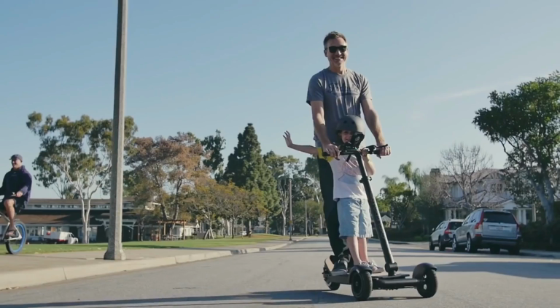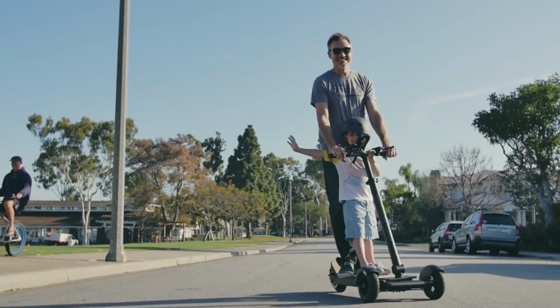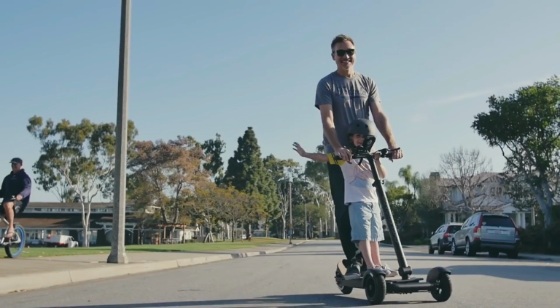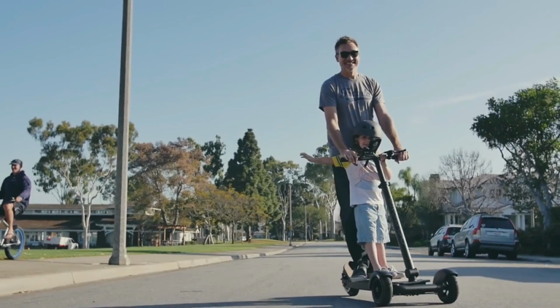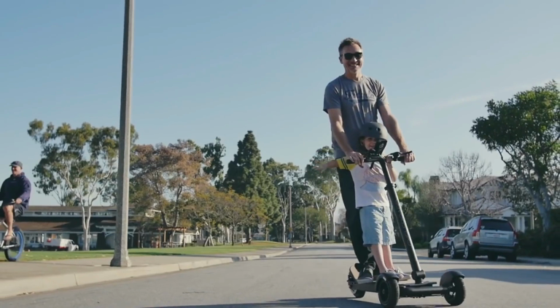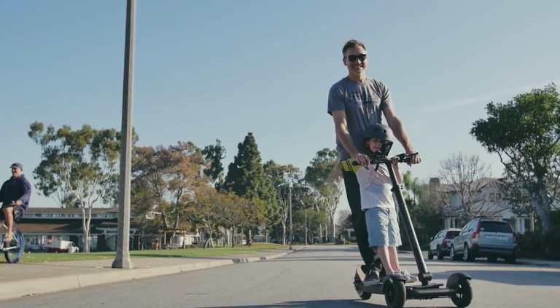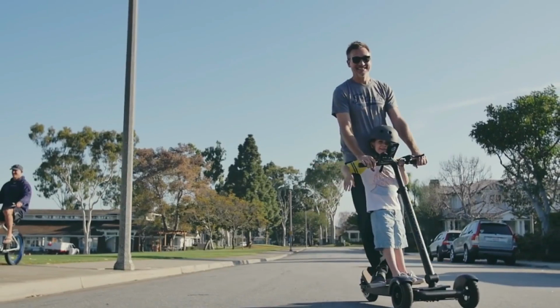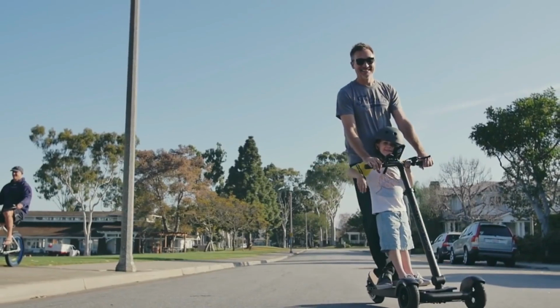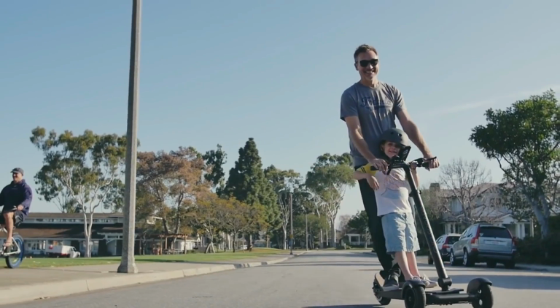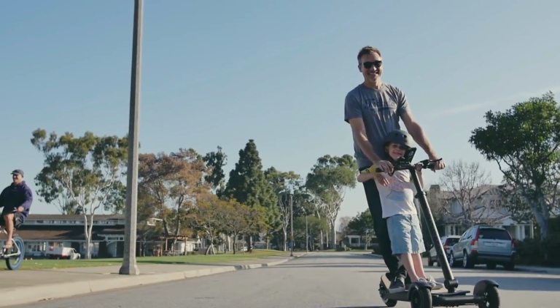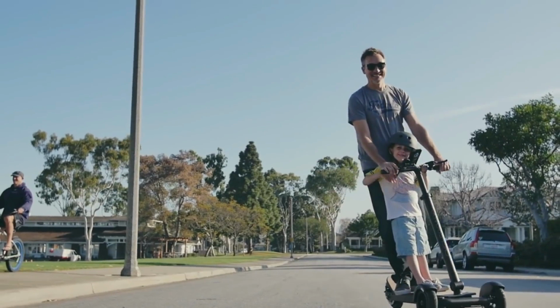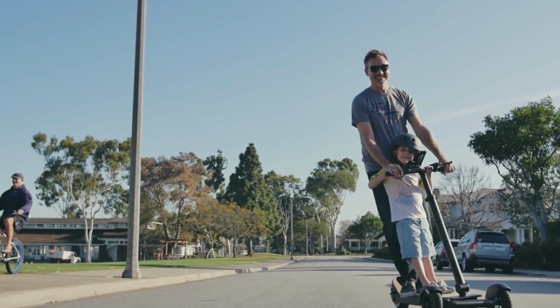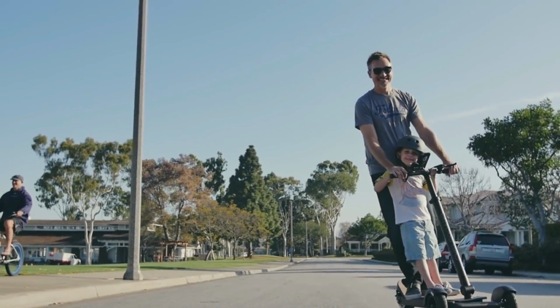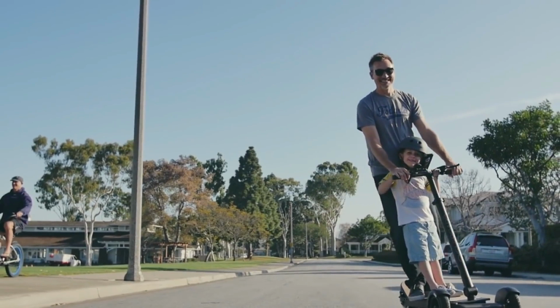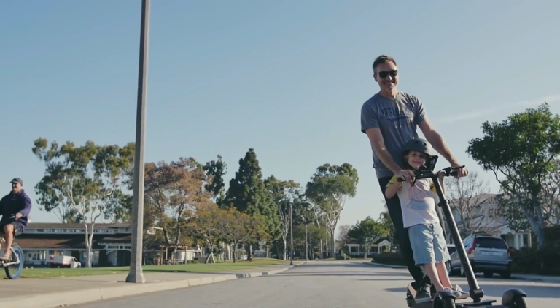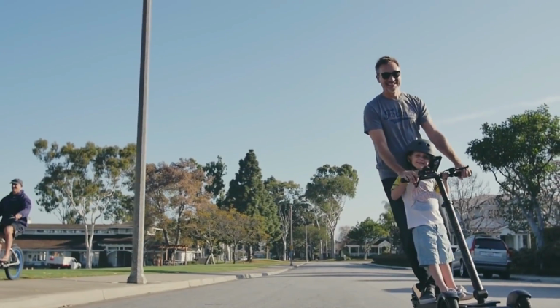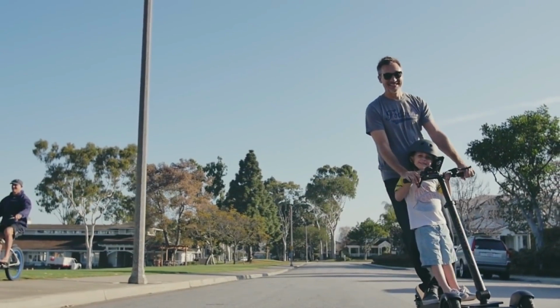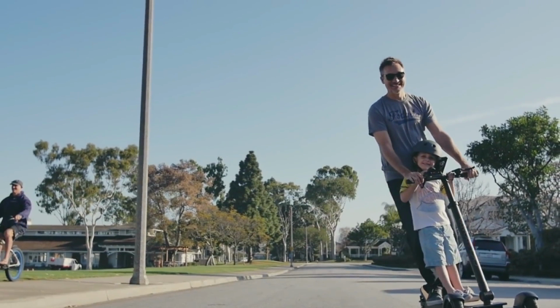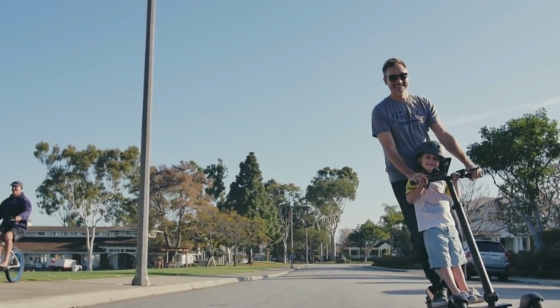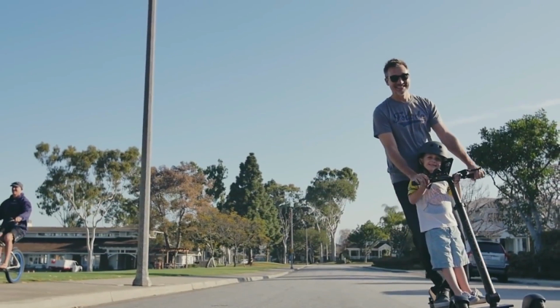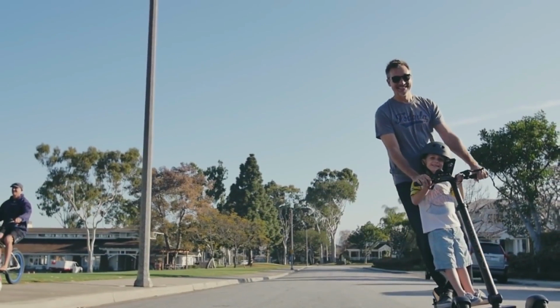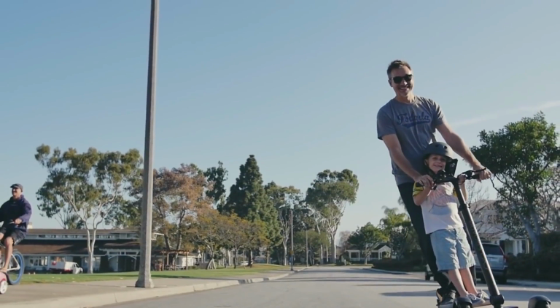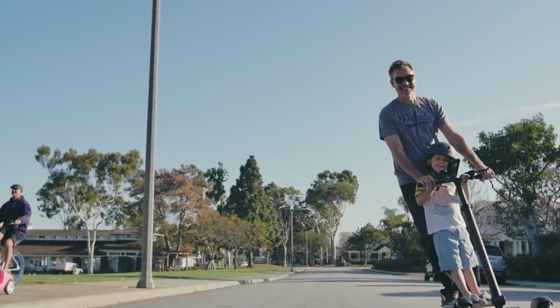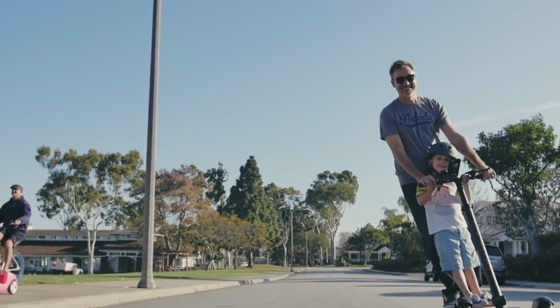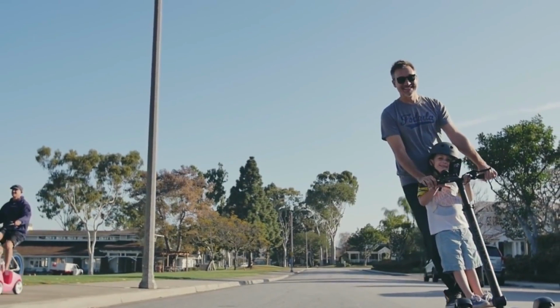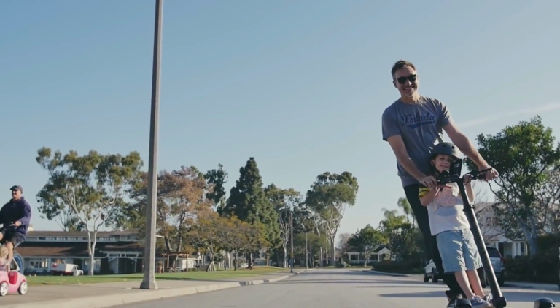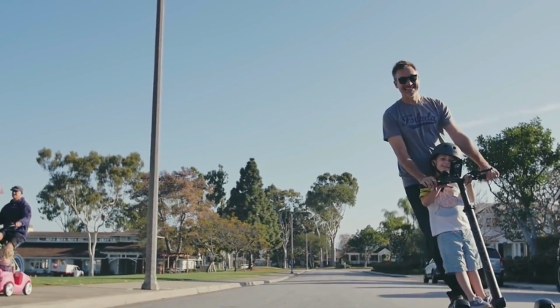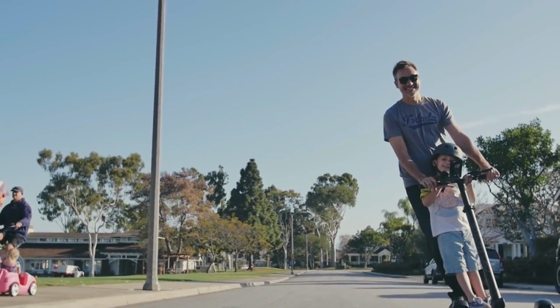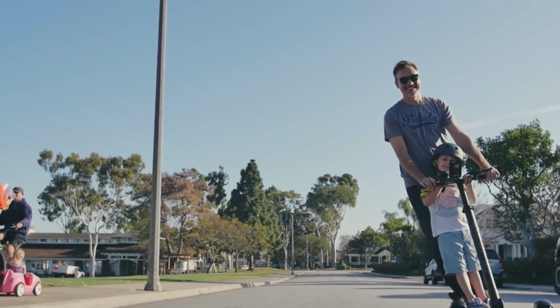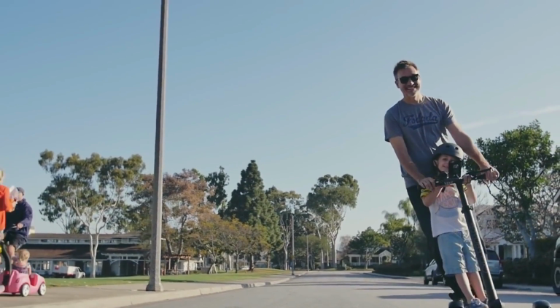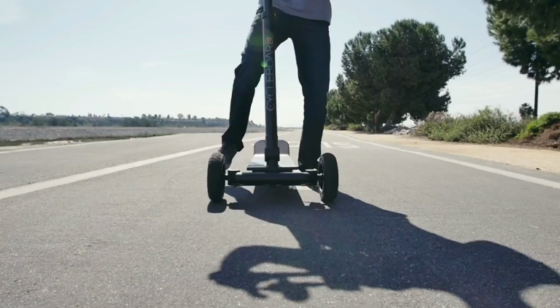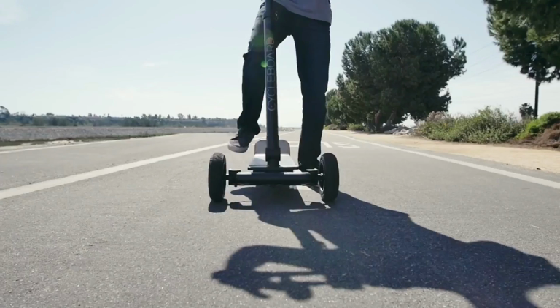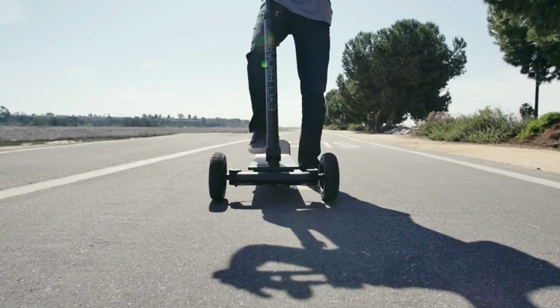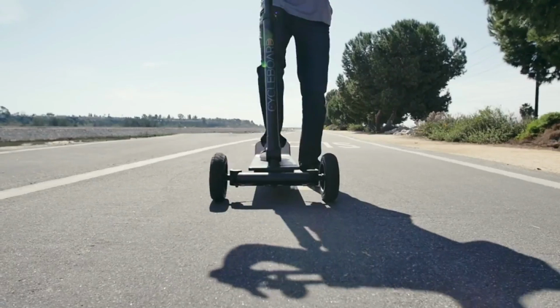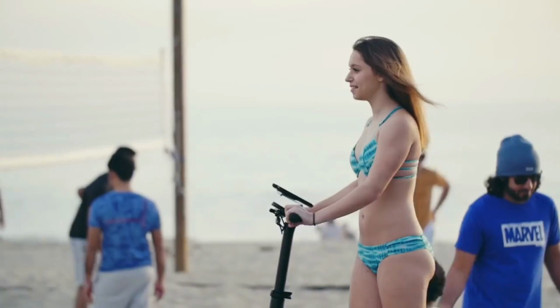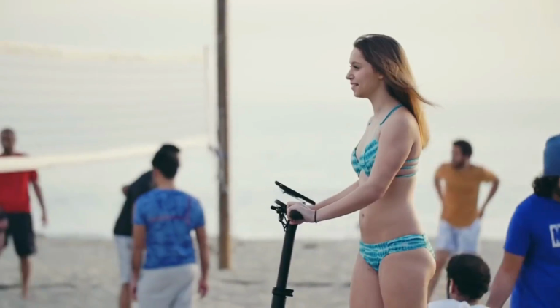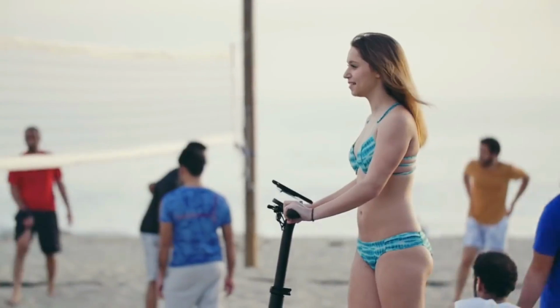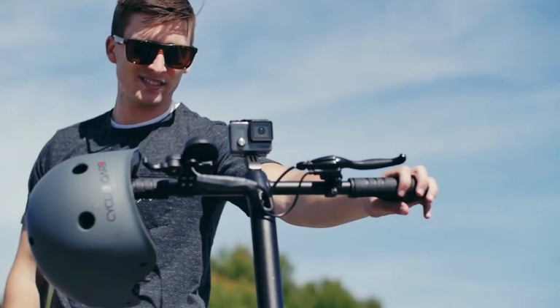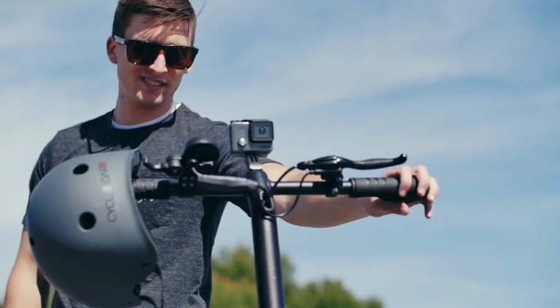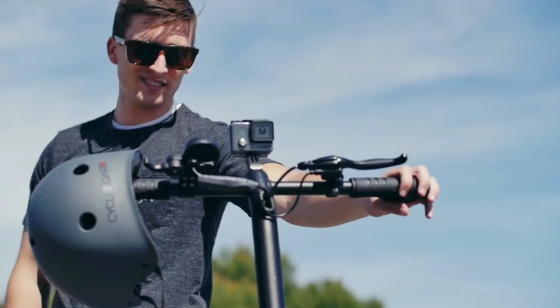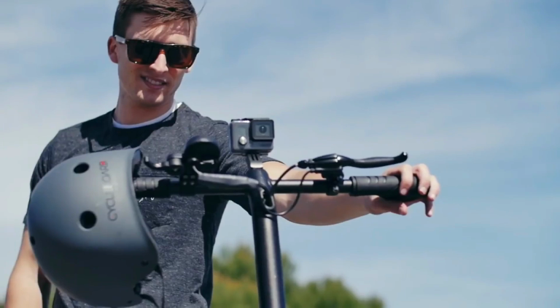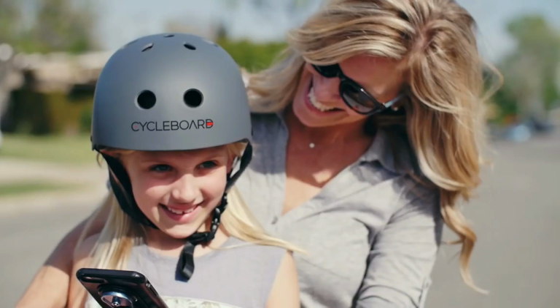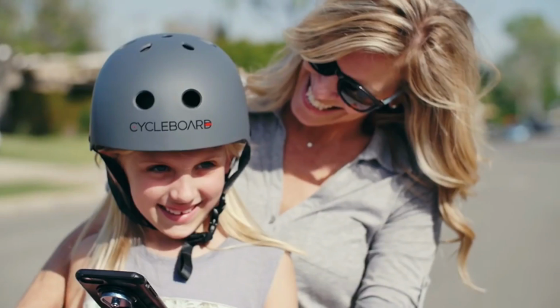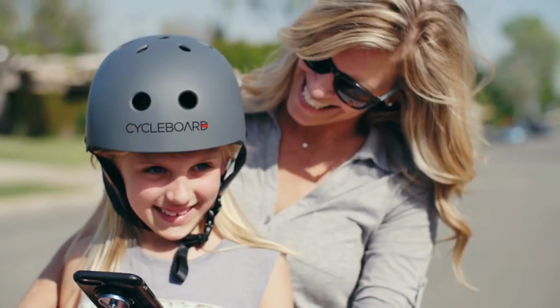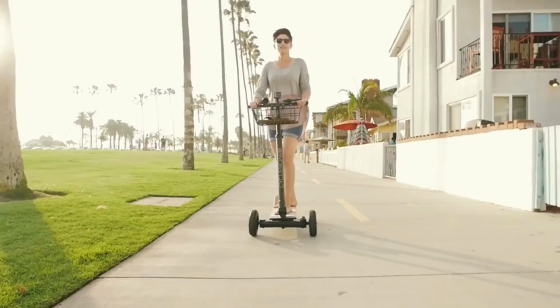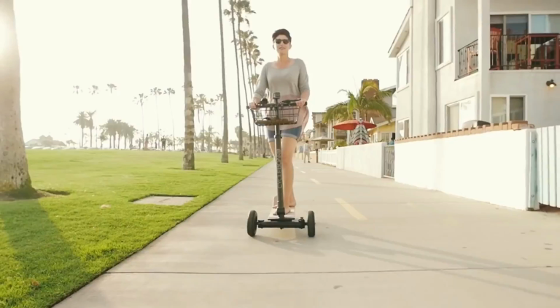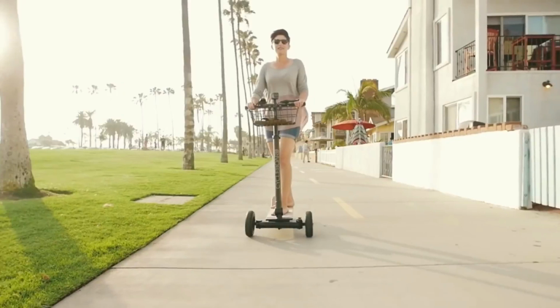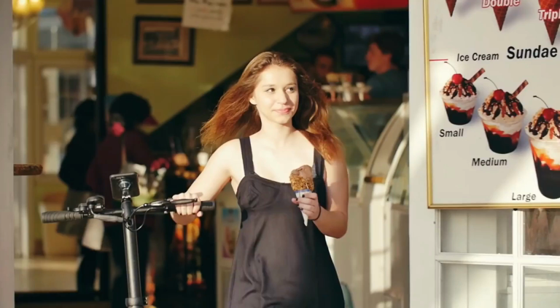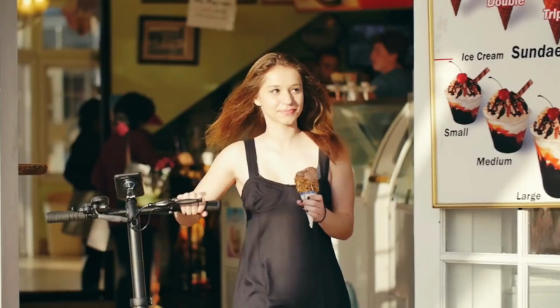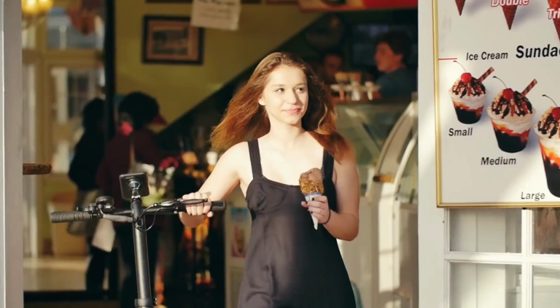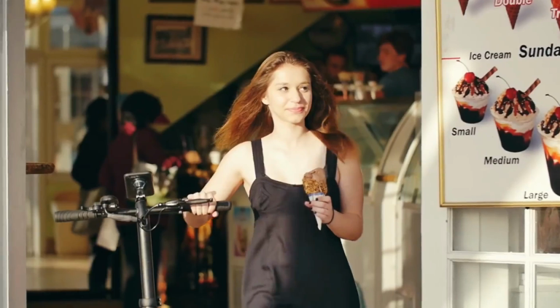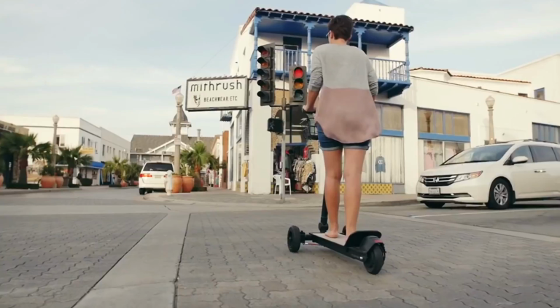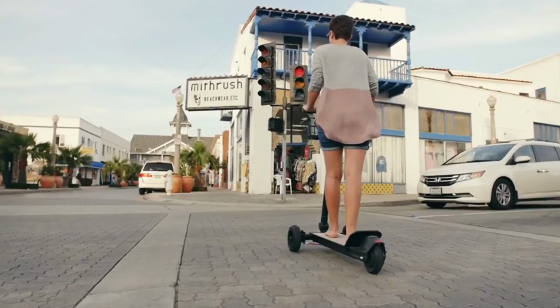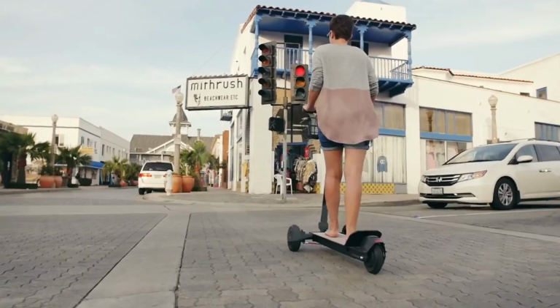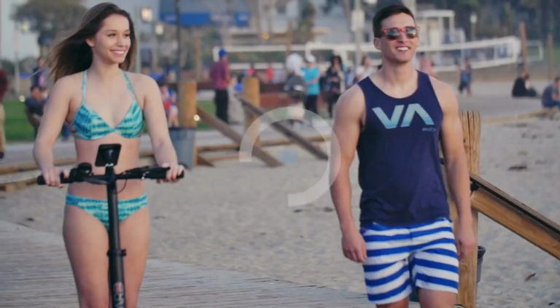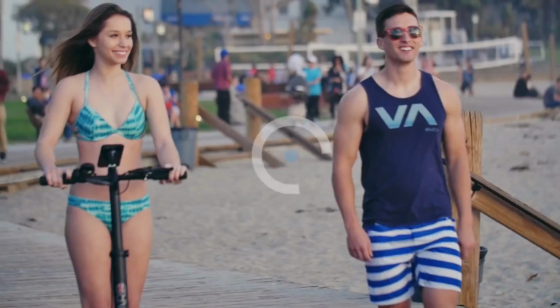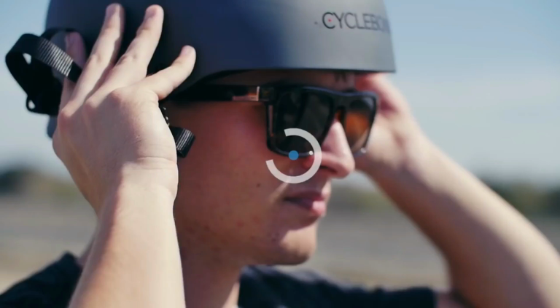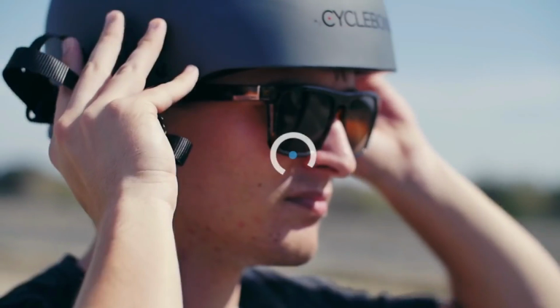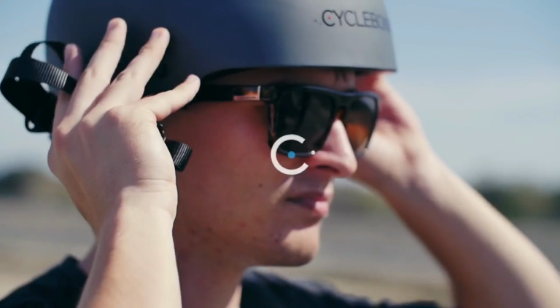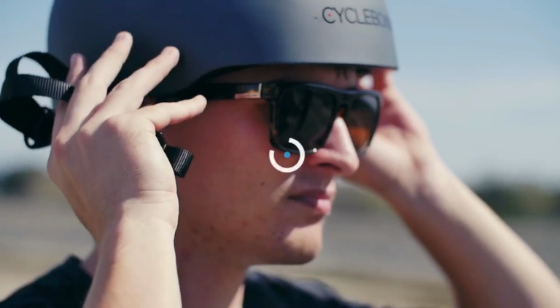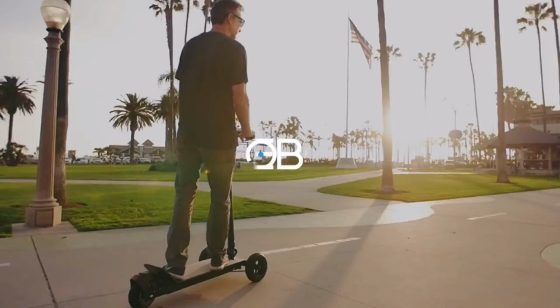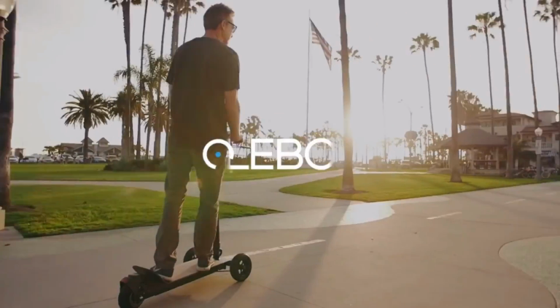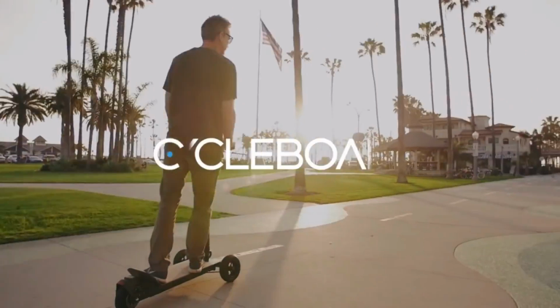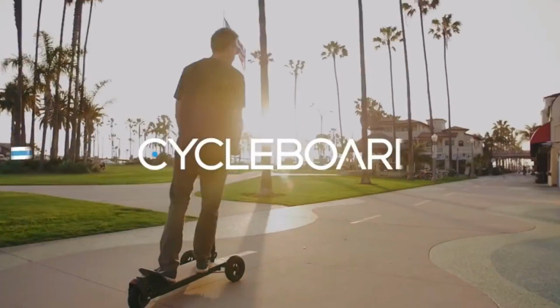Cycleboarding is for everyone. Get on board and order yours today.